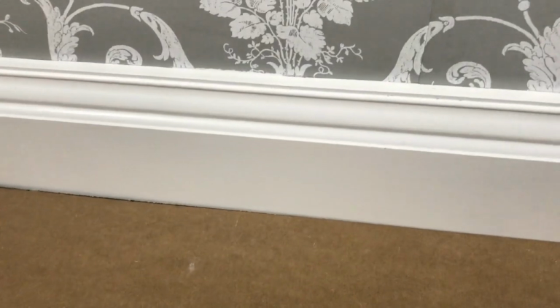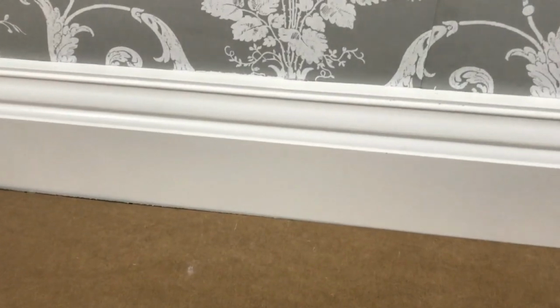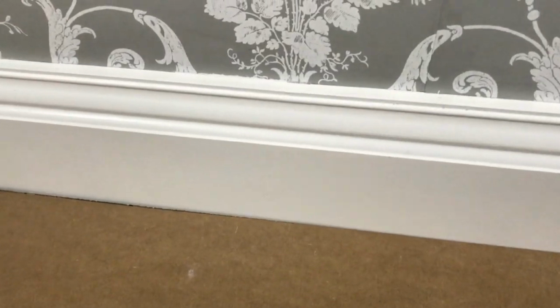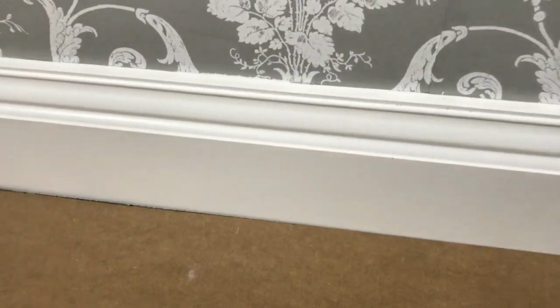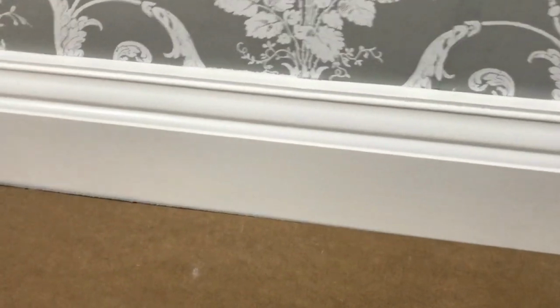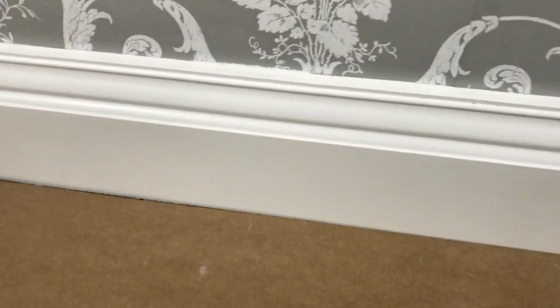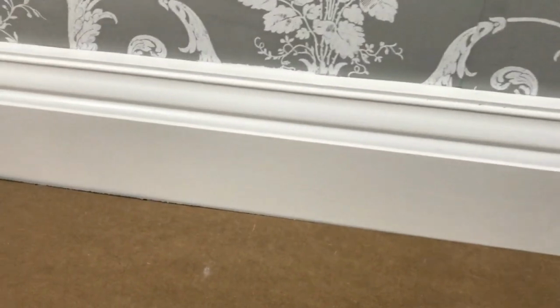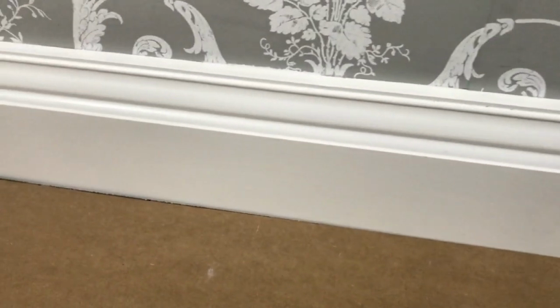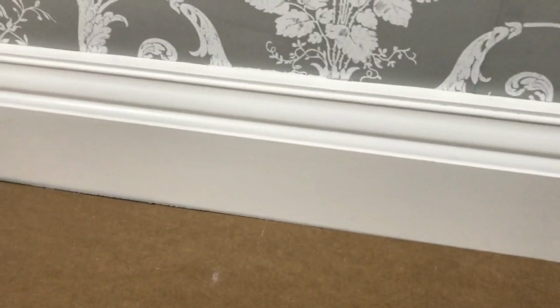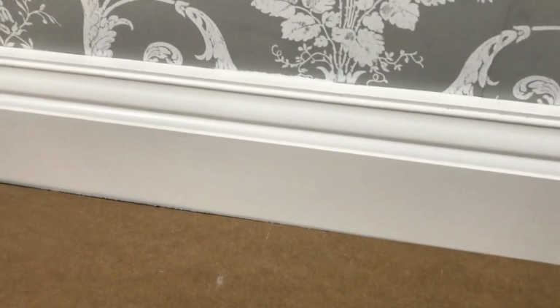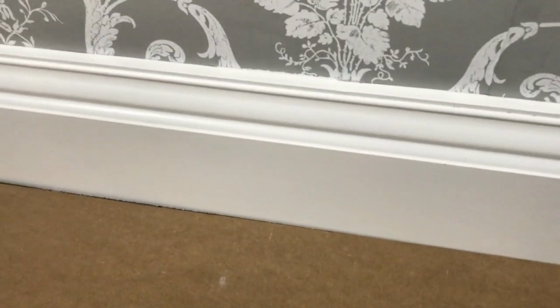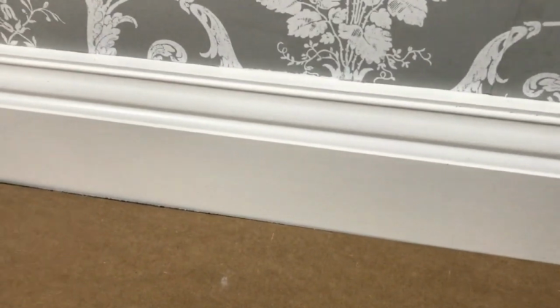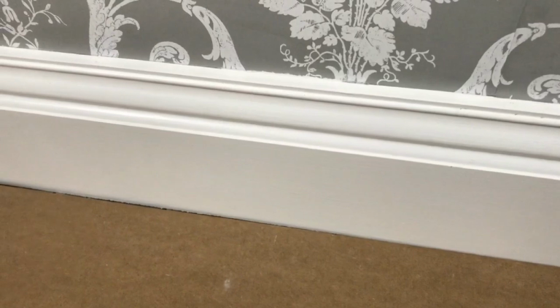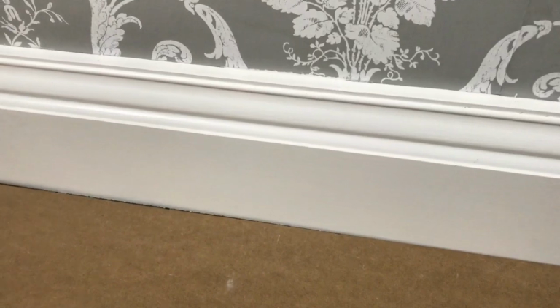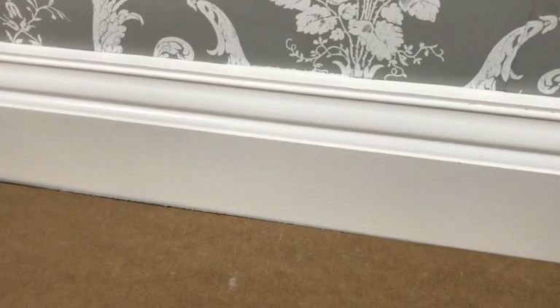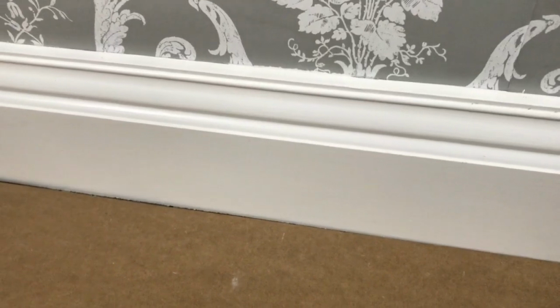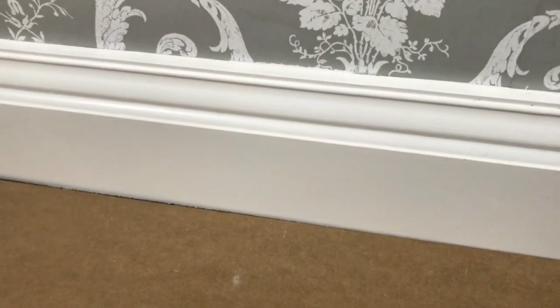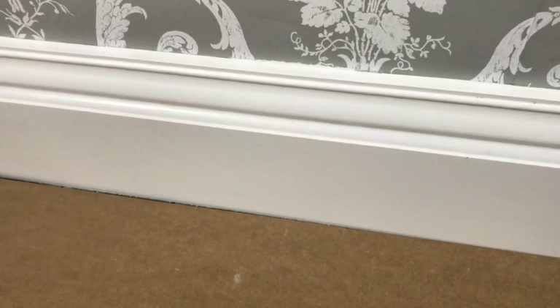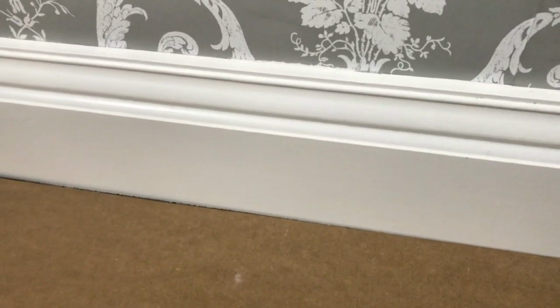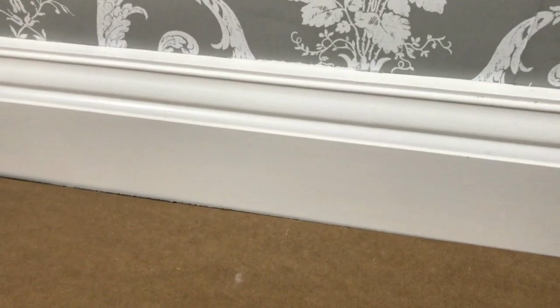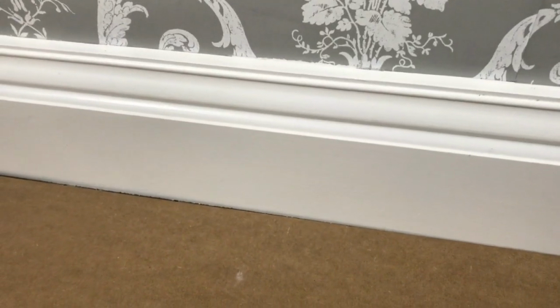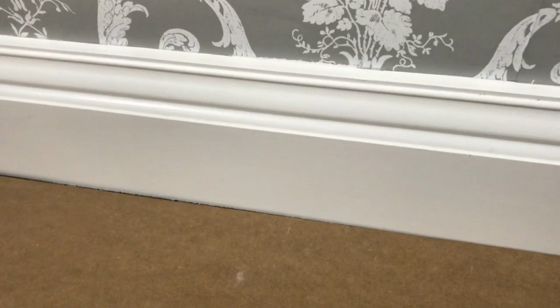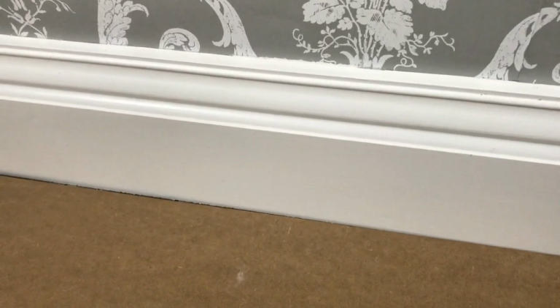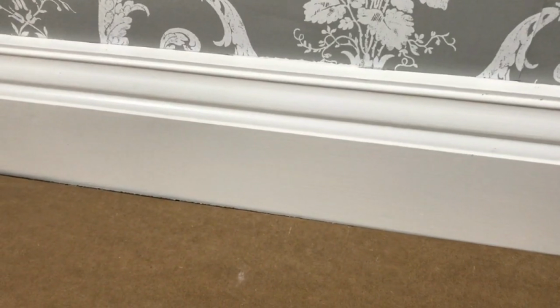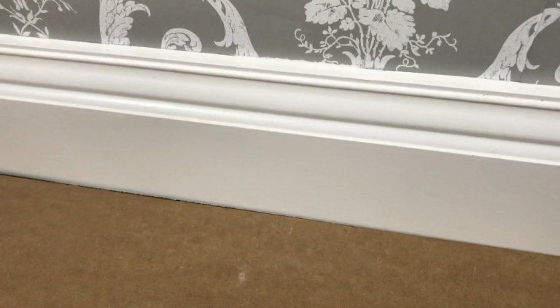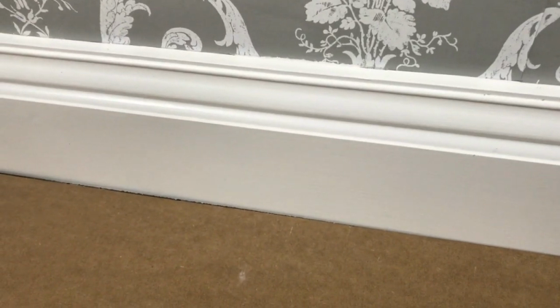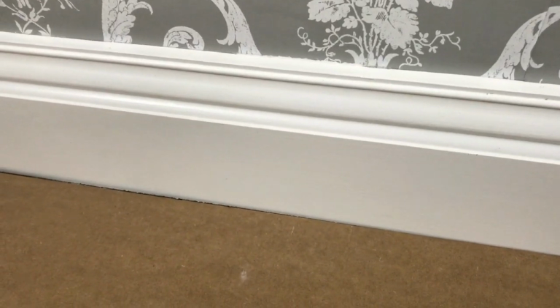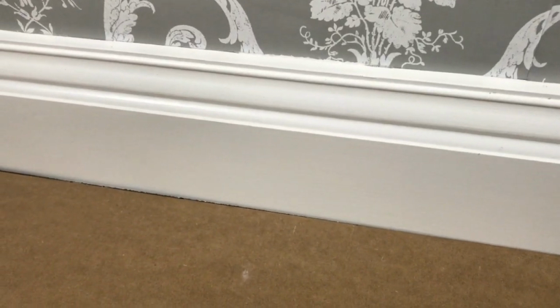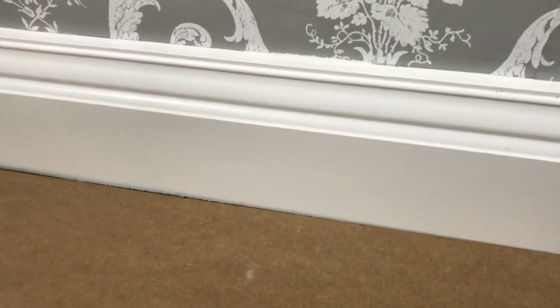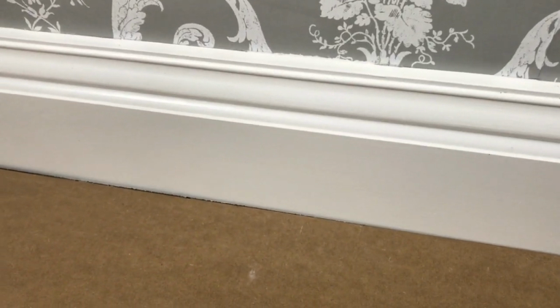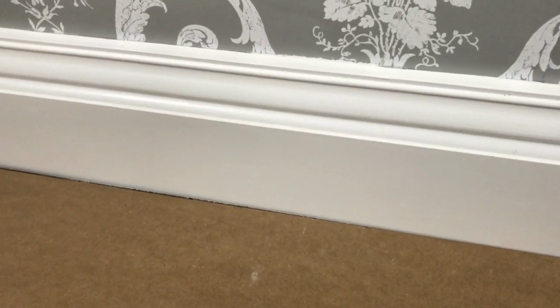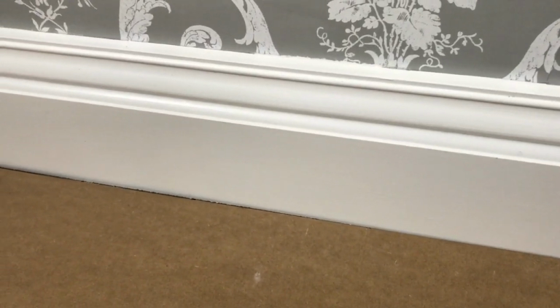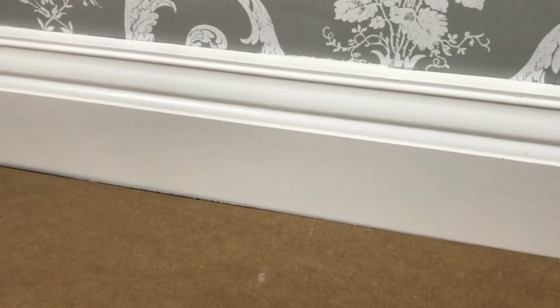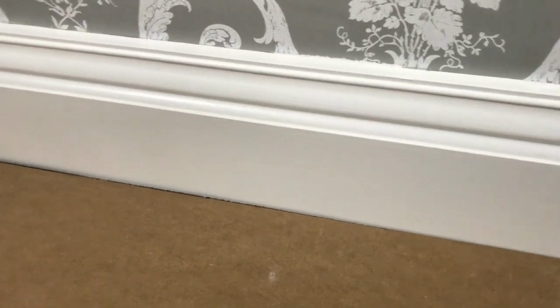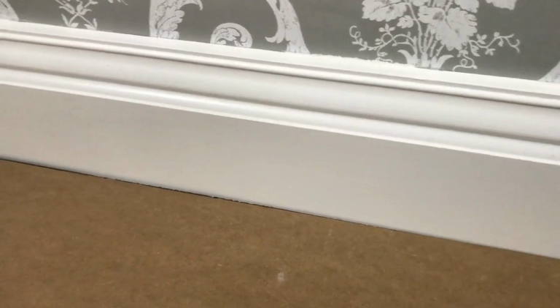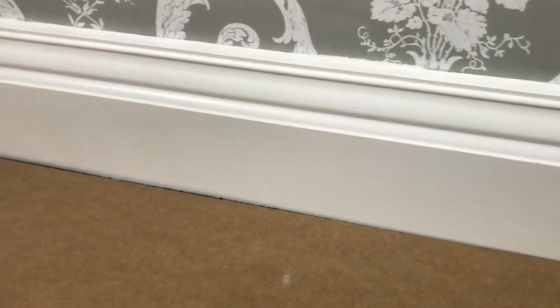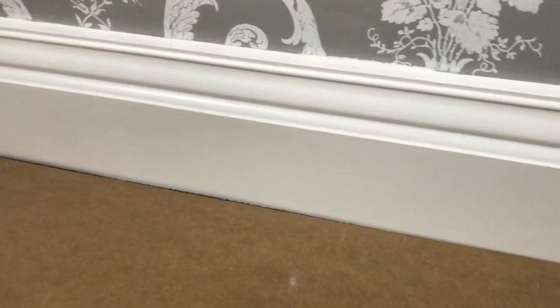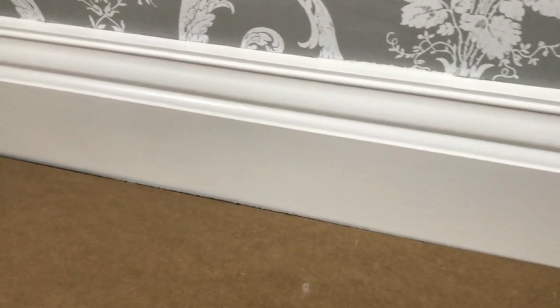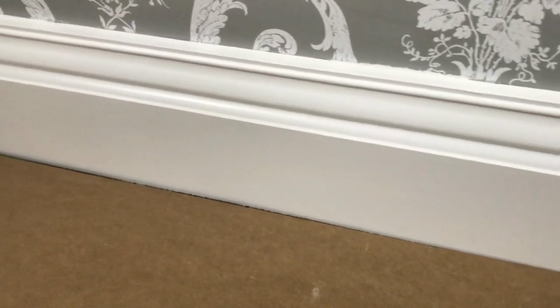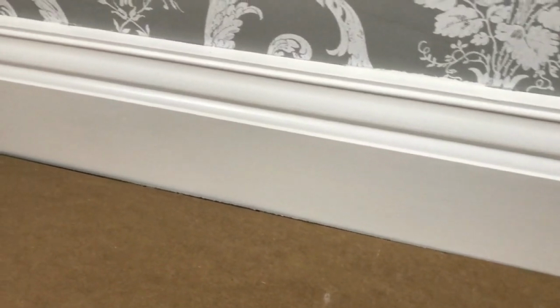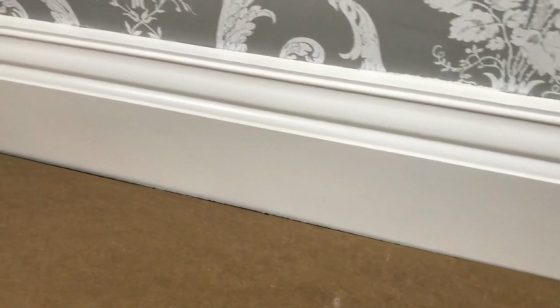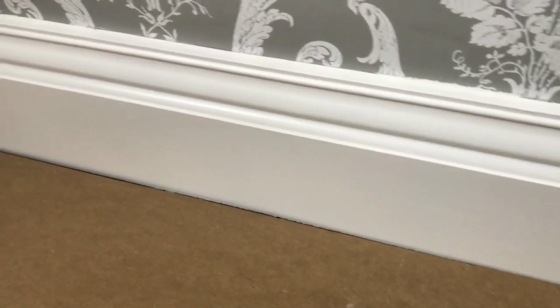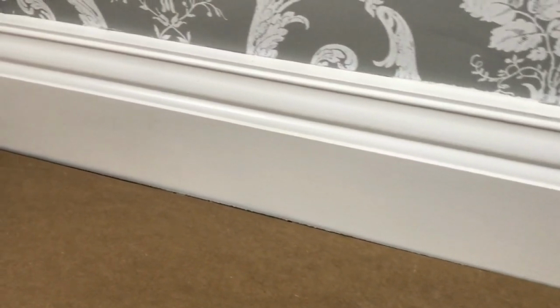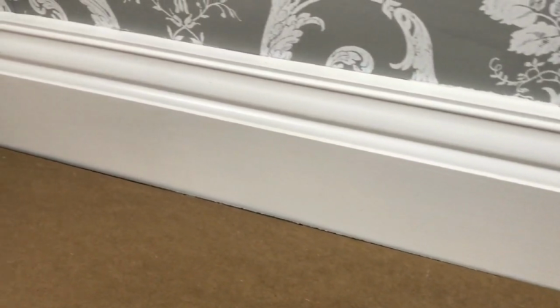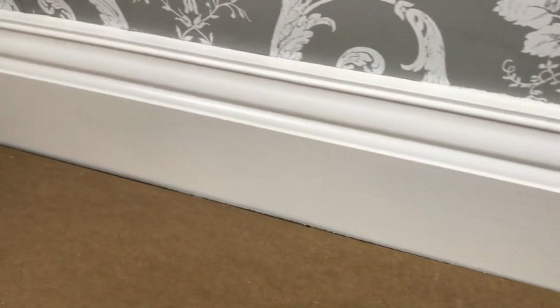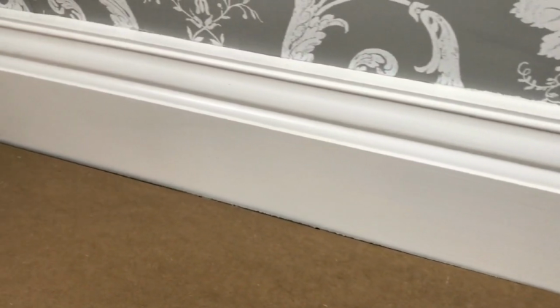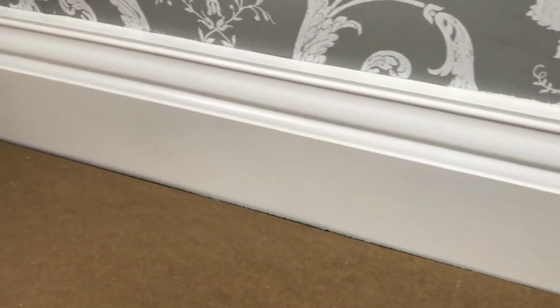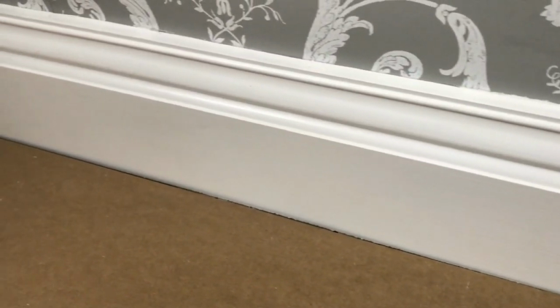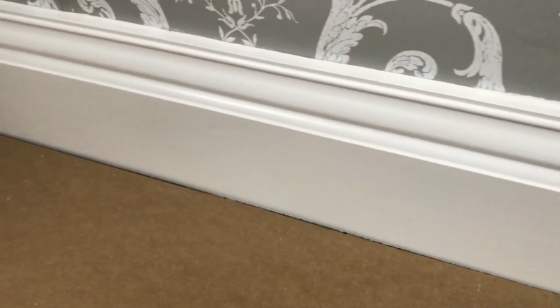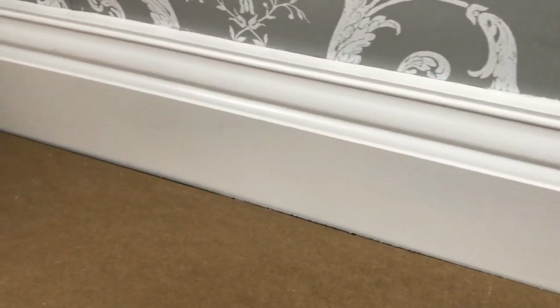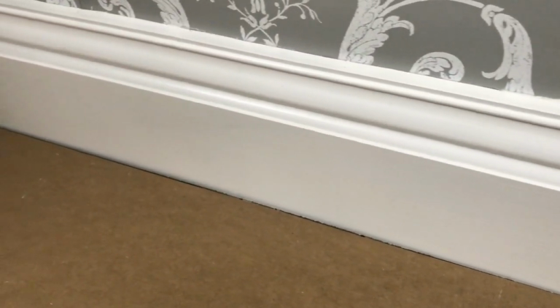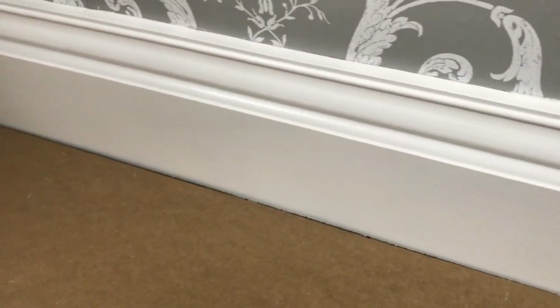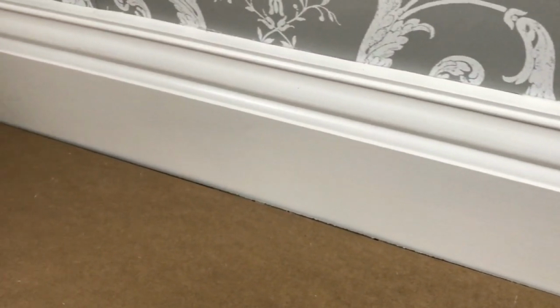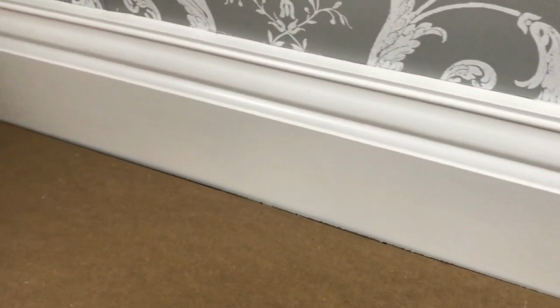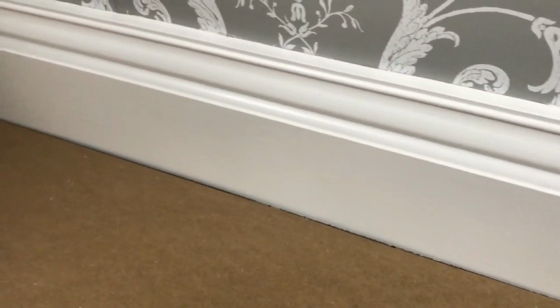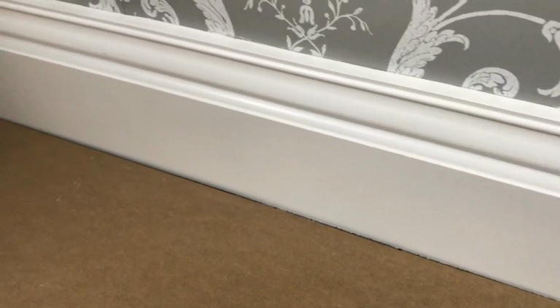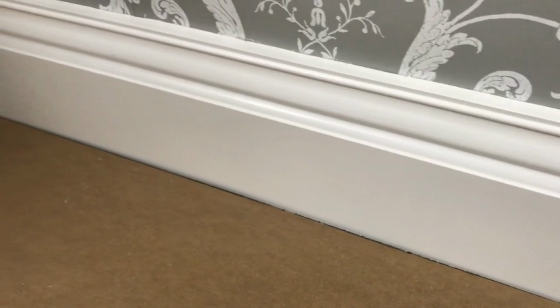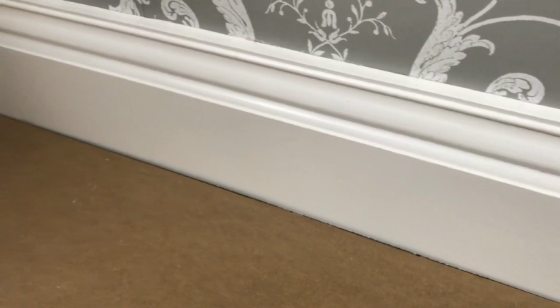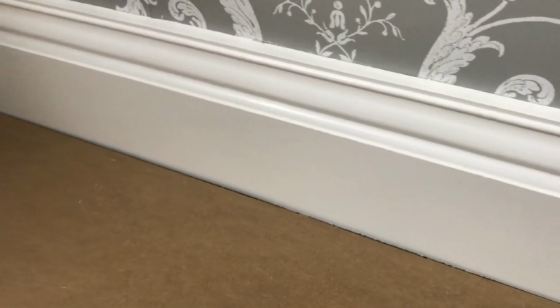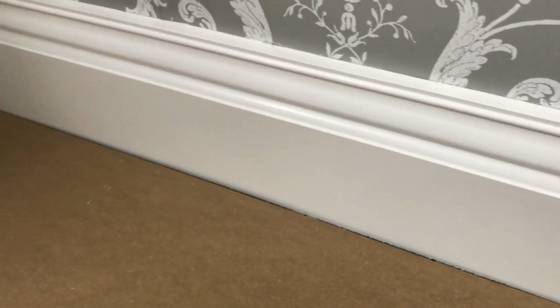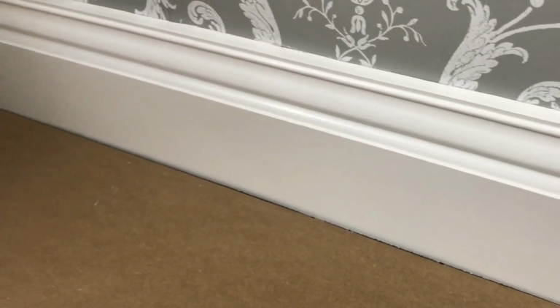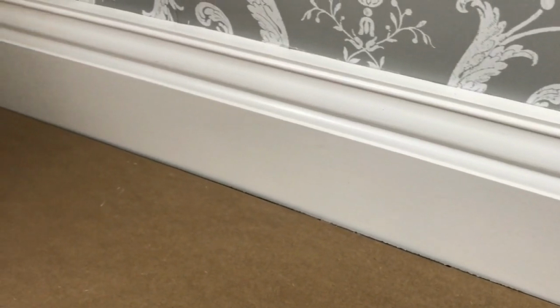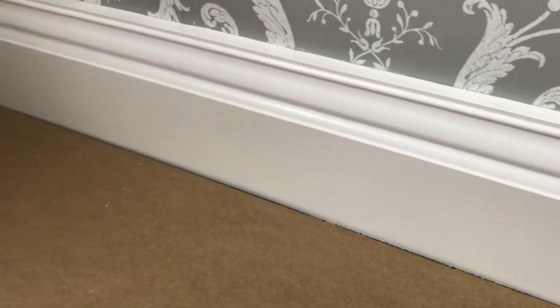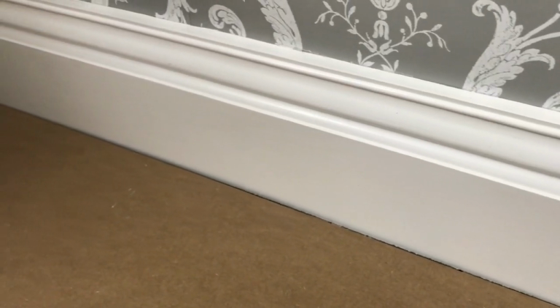As you can see, now that the skirting board has been filled, sanded and painted, you can't even see where that joint is.